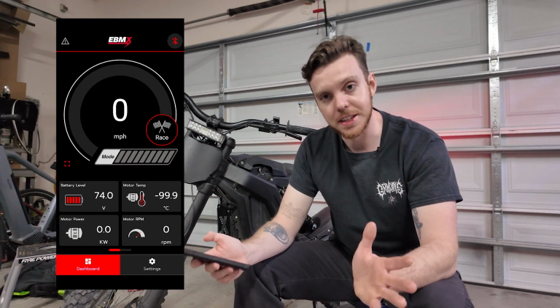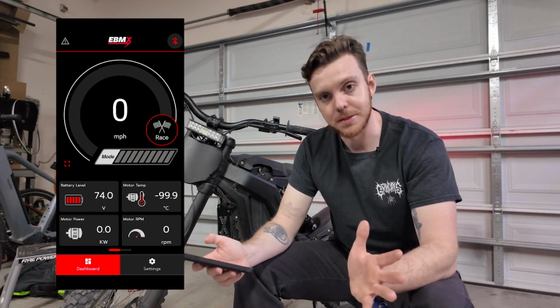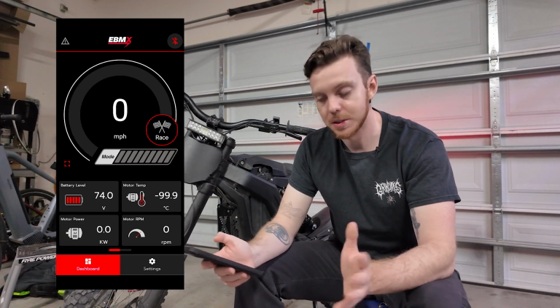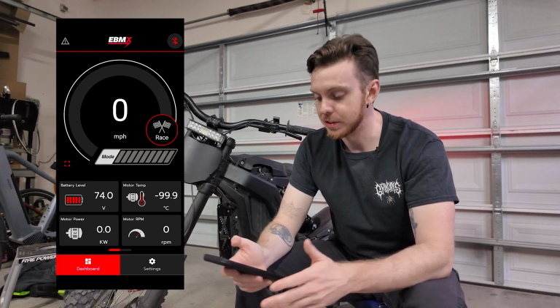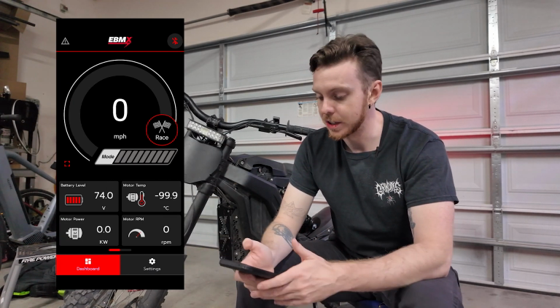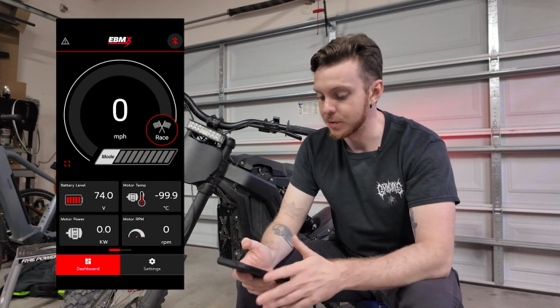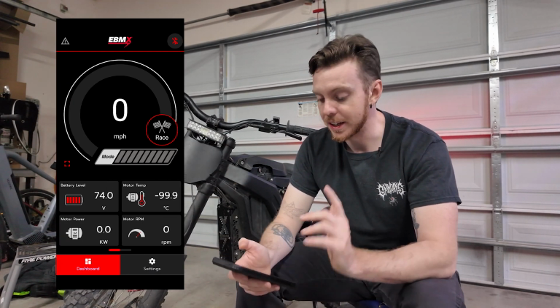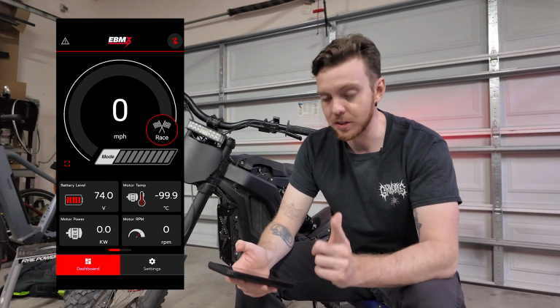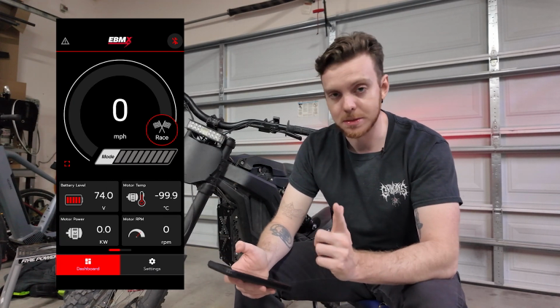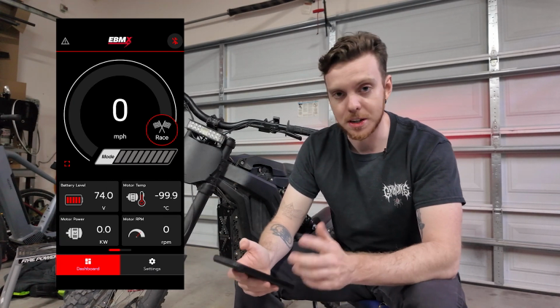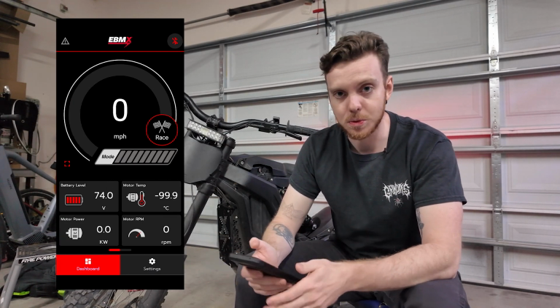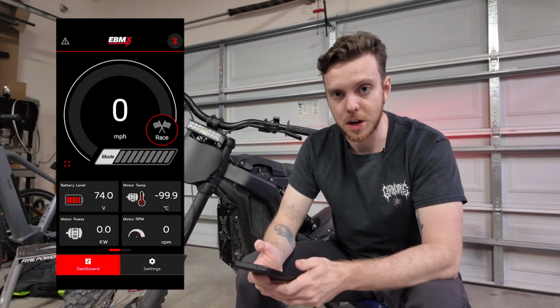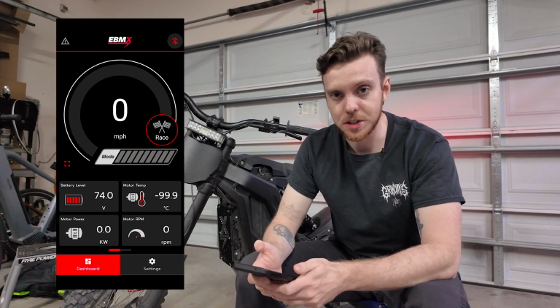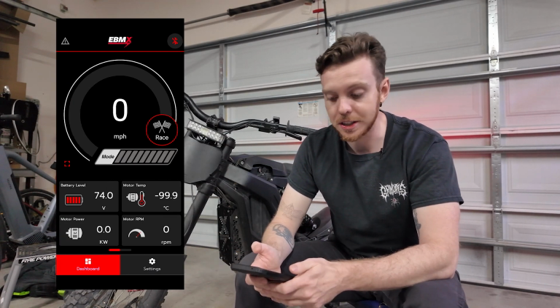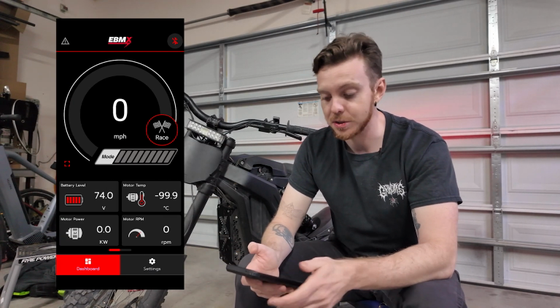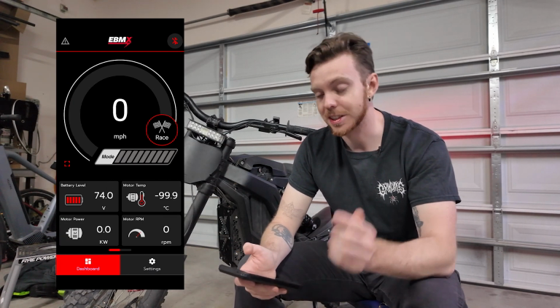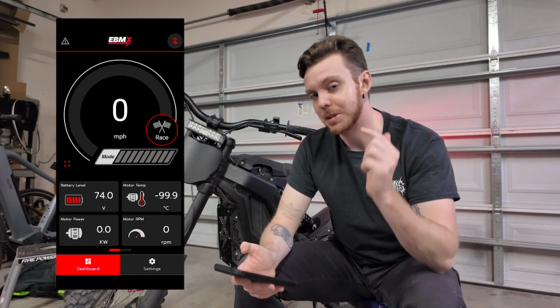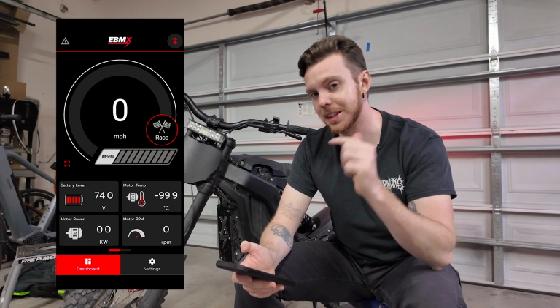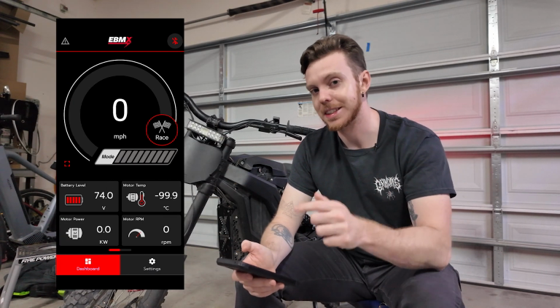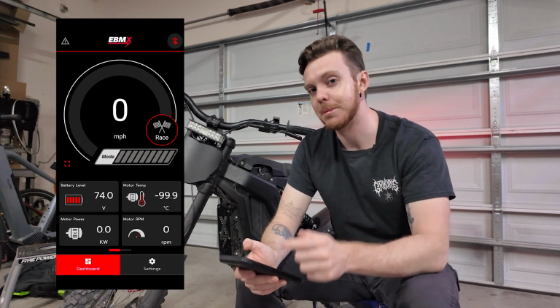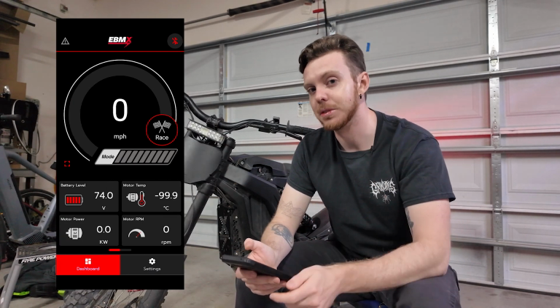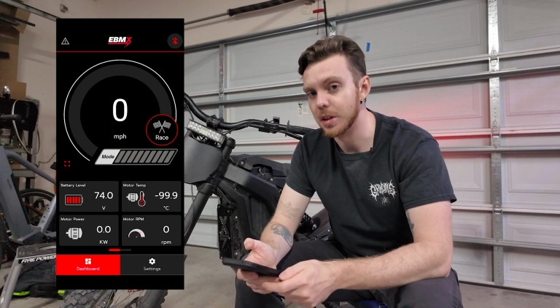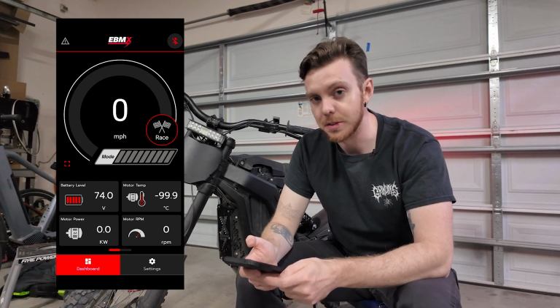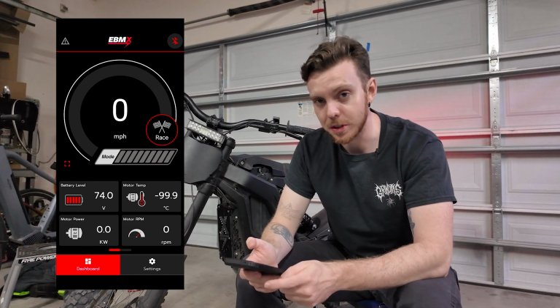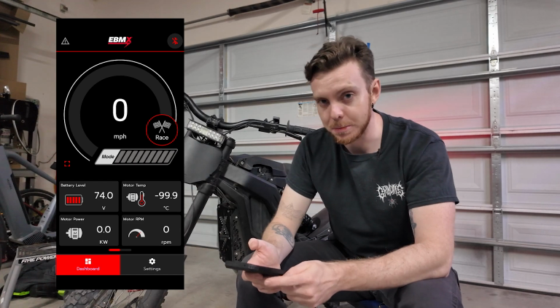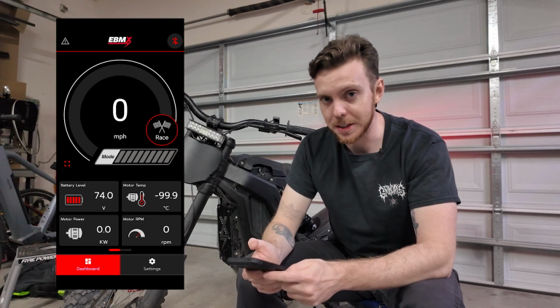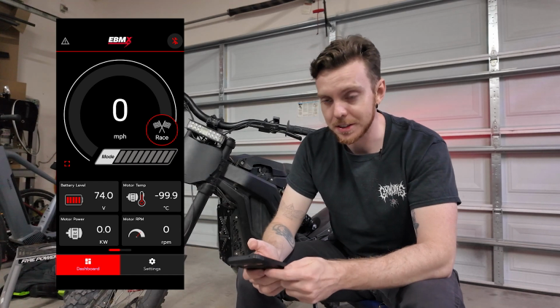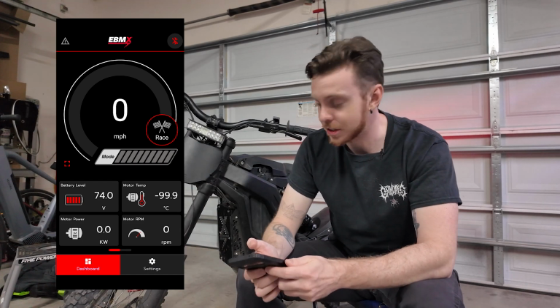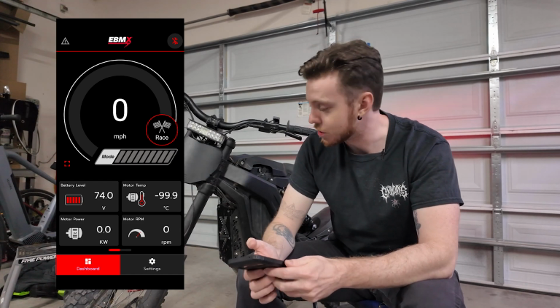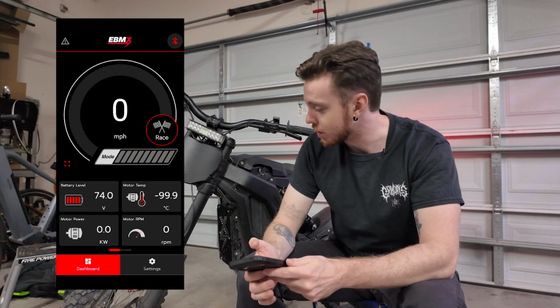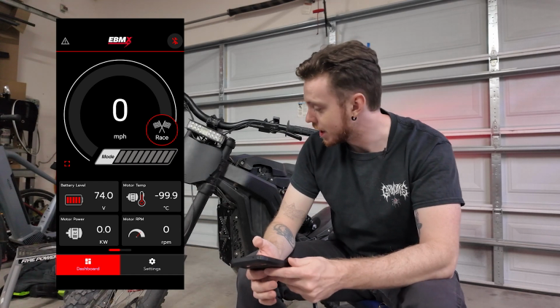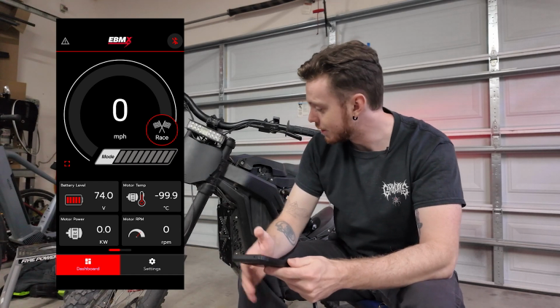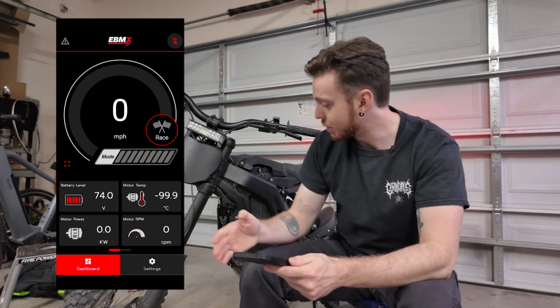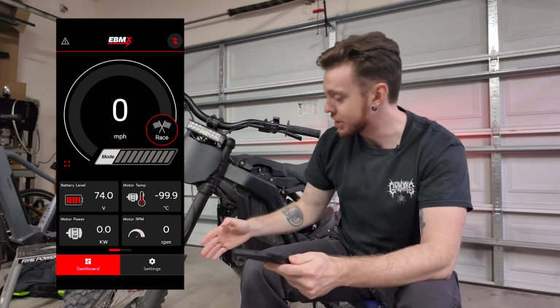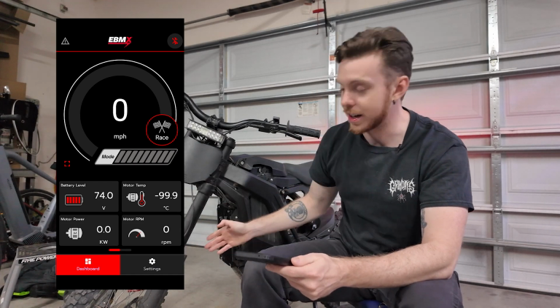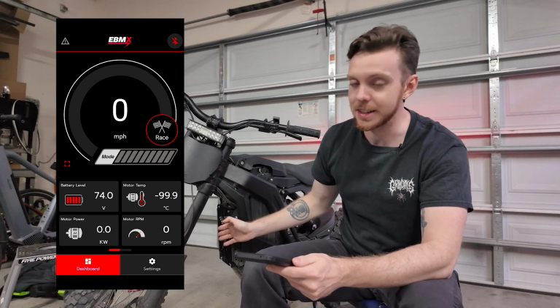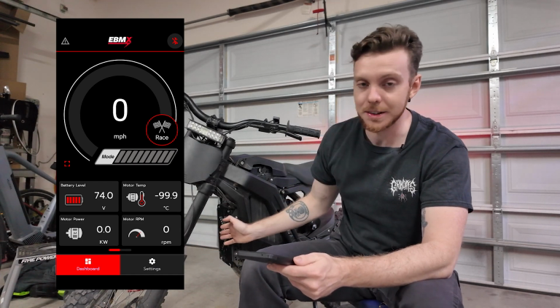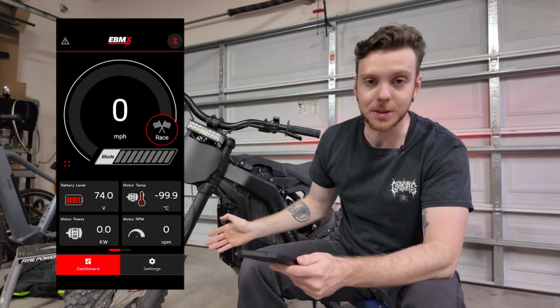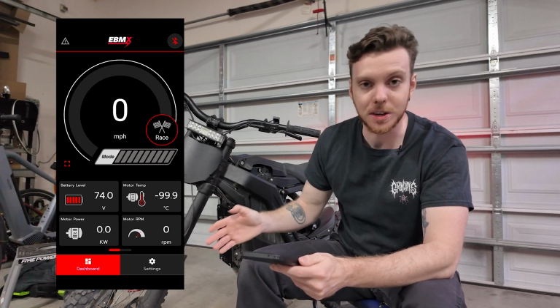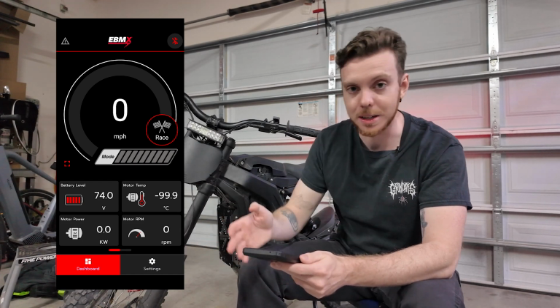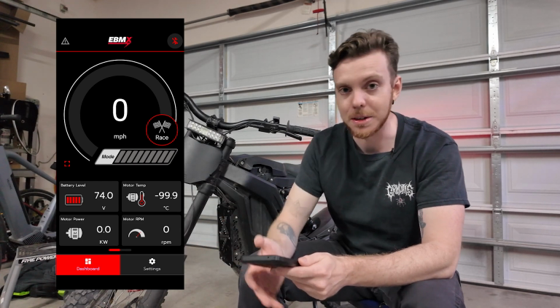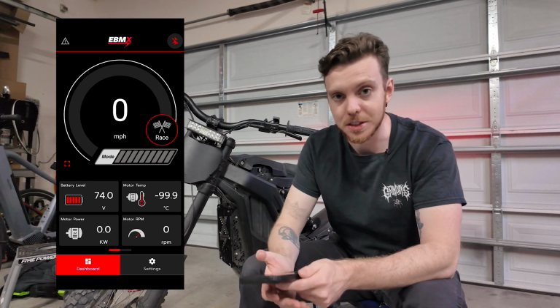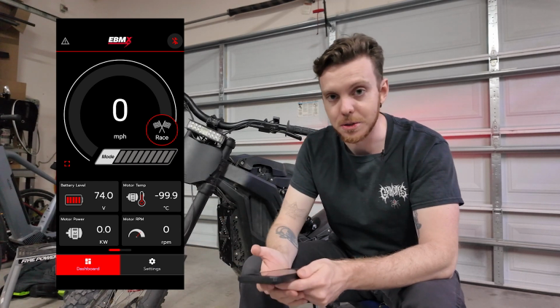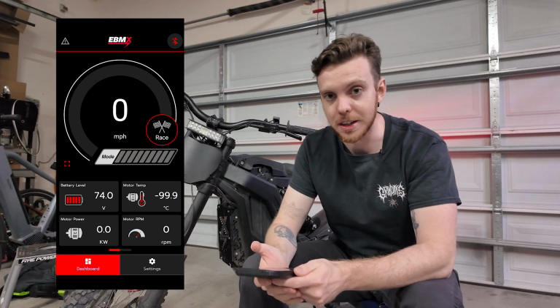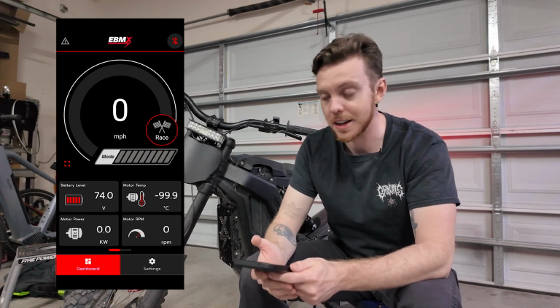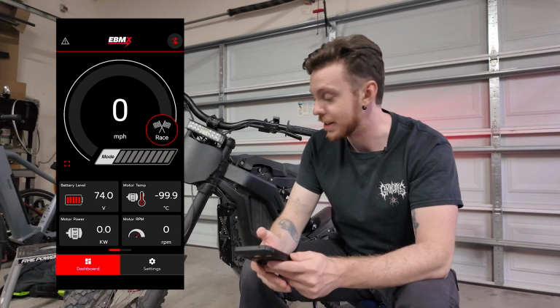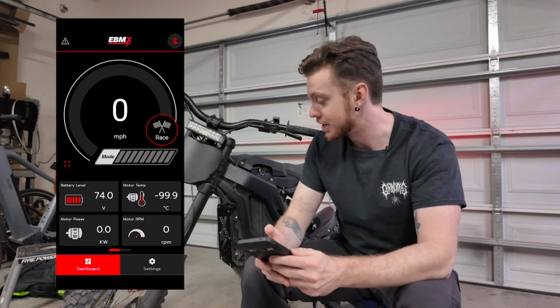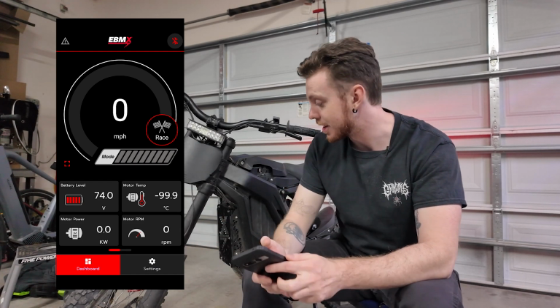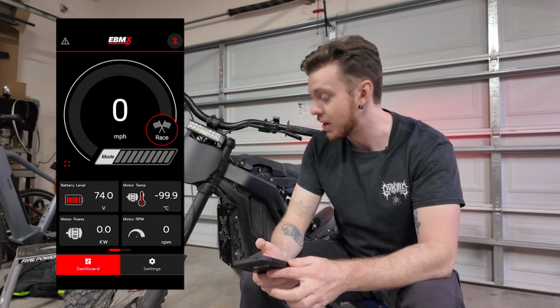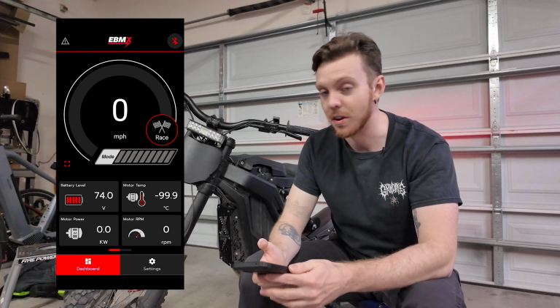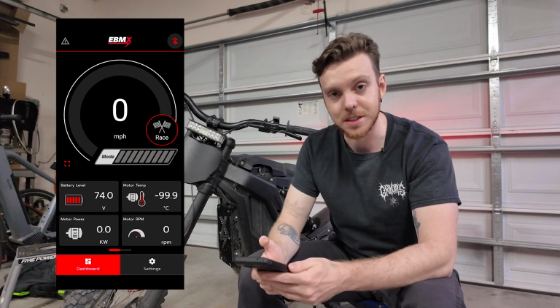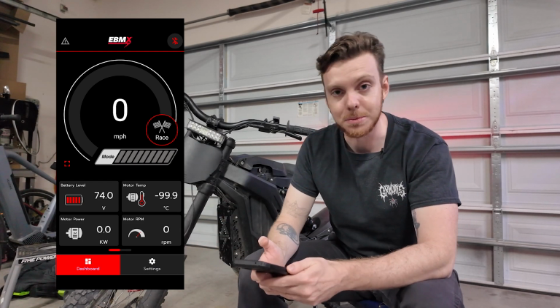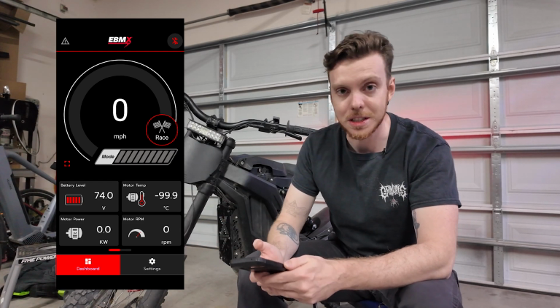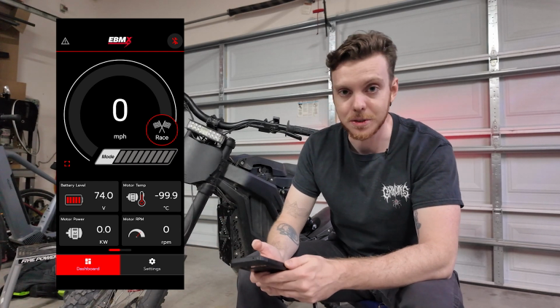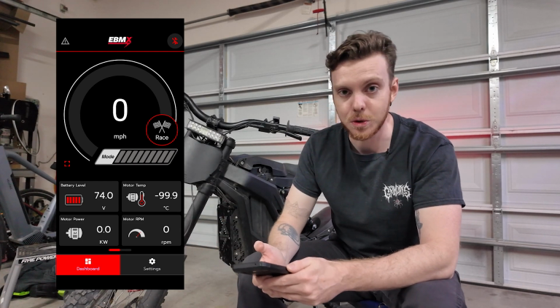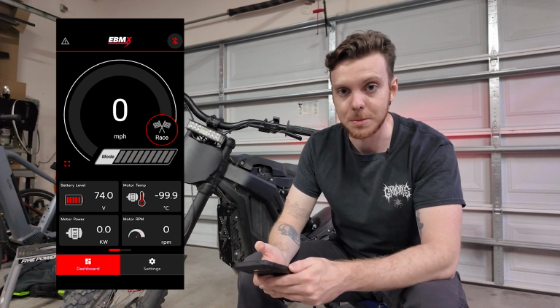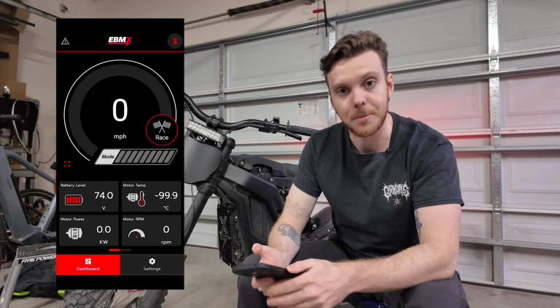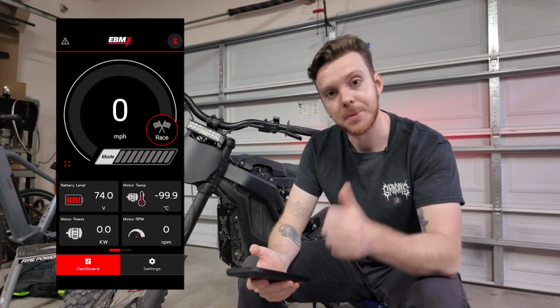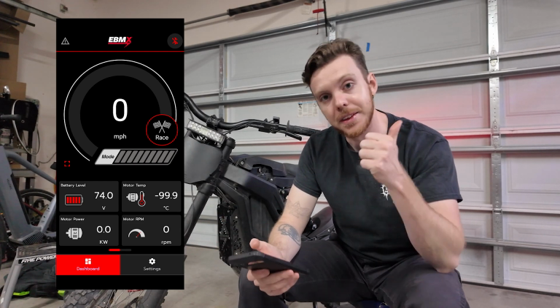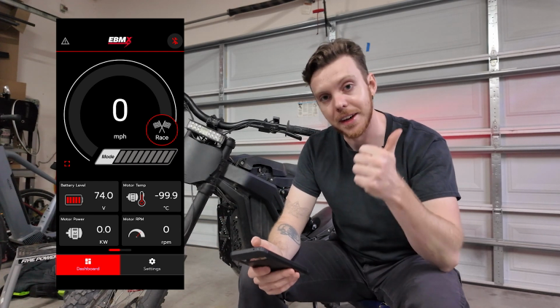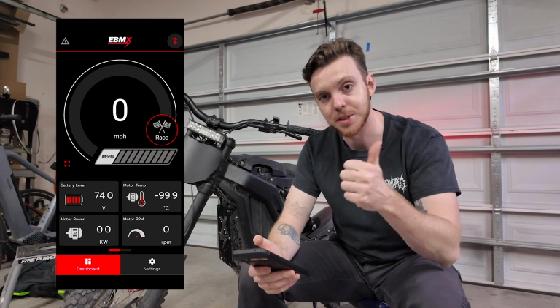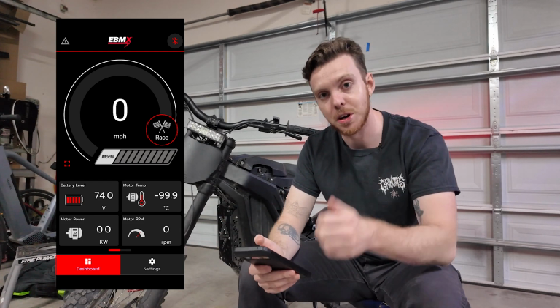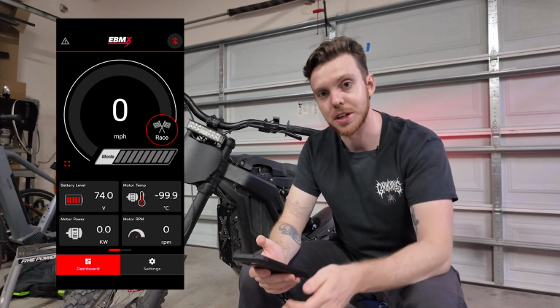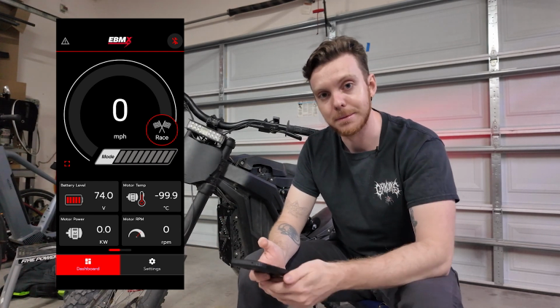Anyway, that is it for the video. Thank you so much for watching. There is a link down below if you want to pick this controller up, which I definitely recommend doing — it is an awesome piece of equipment. Thanks for watching.